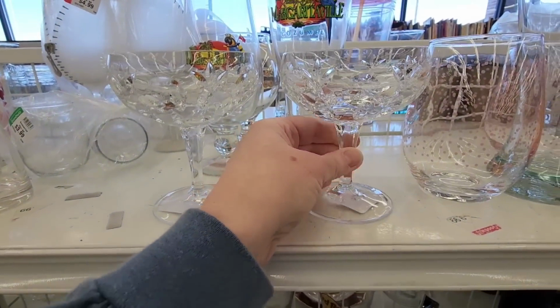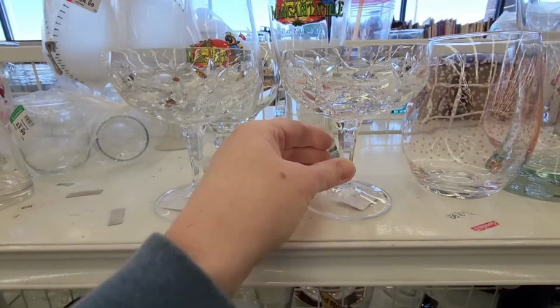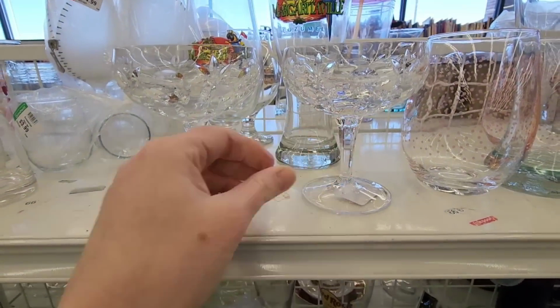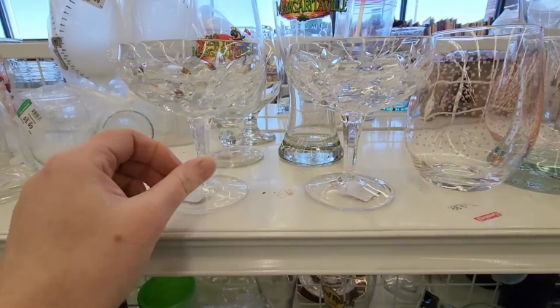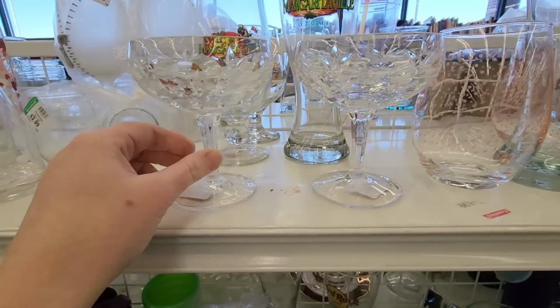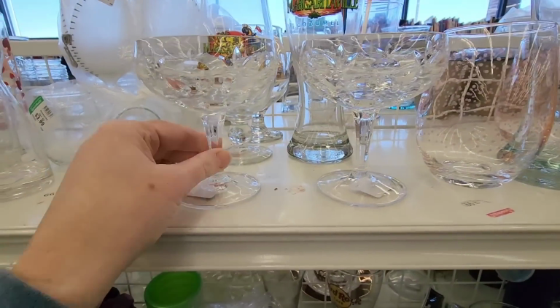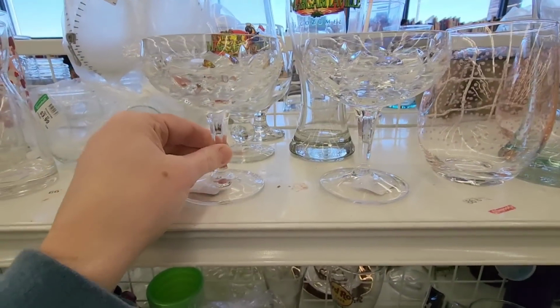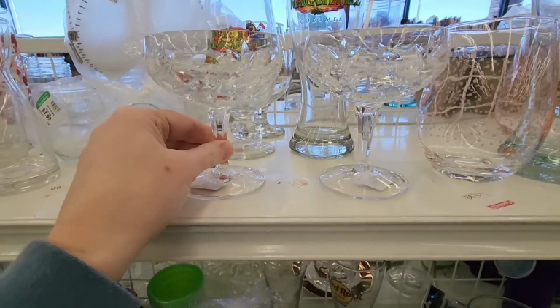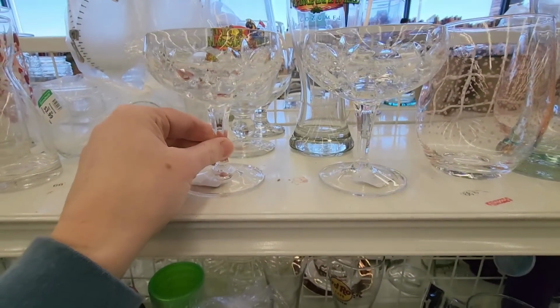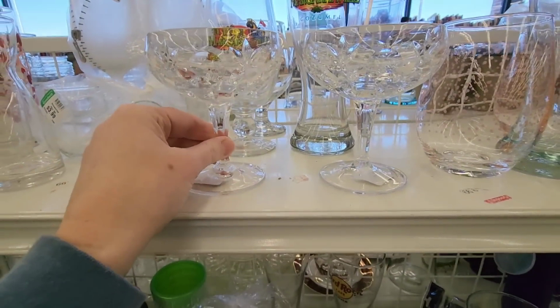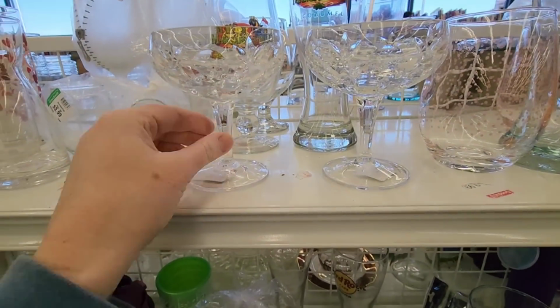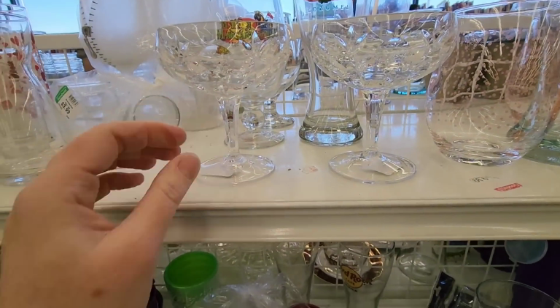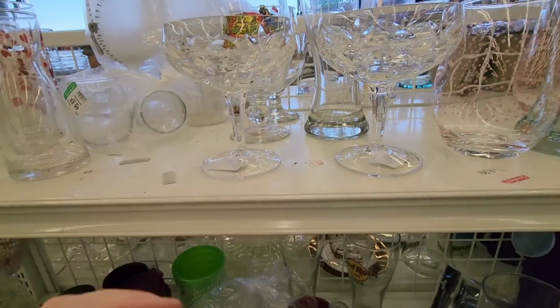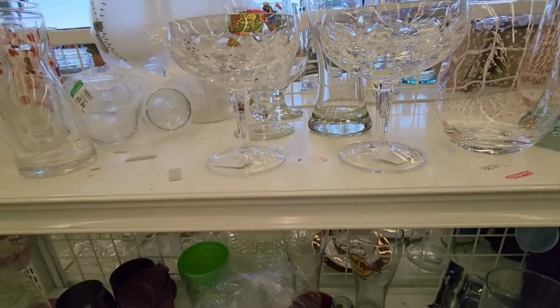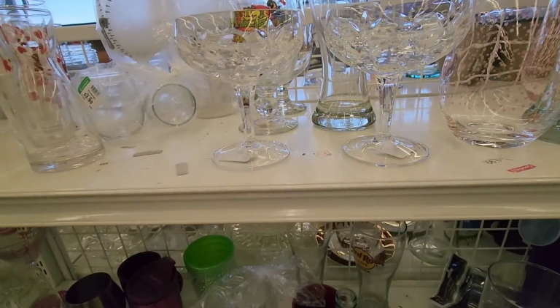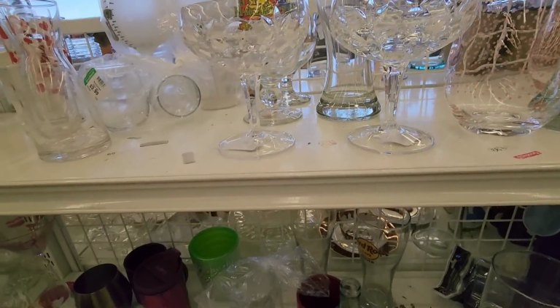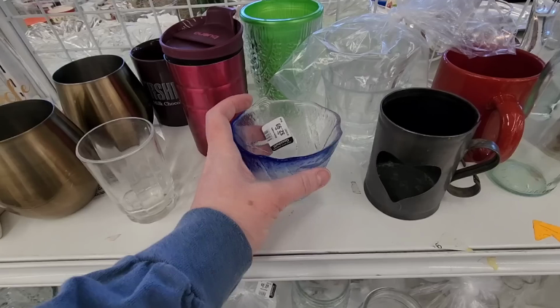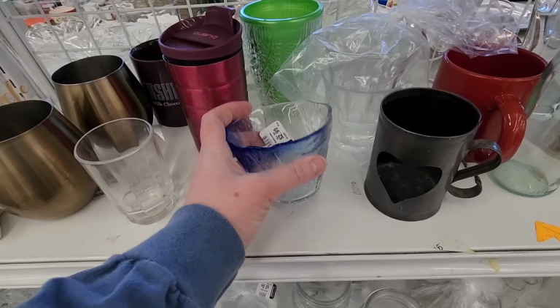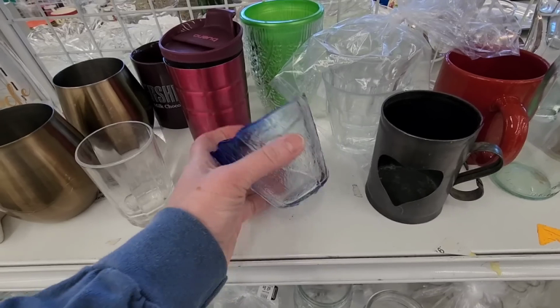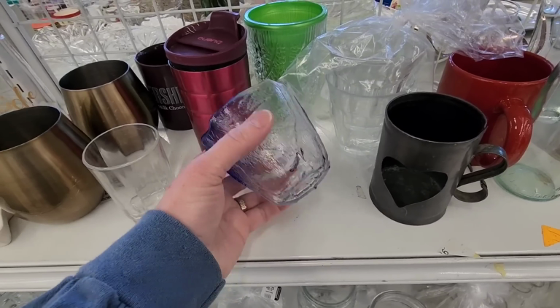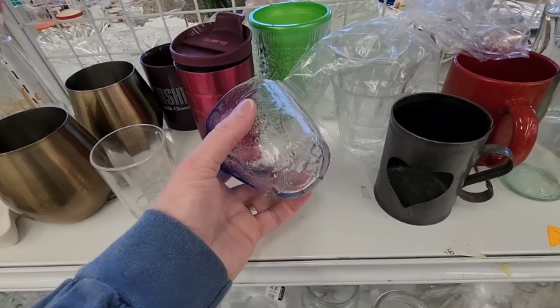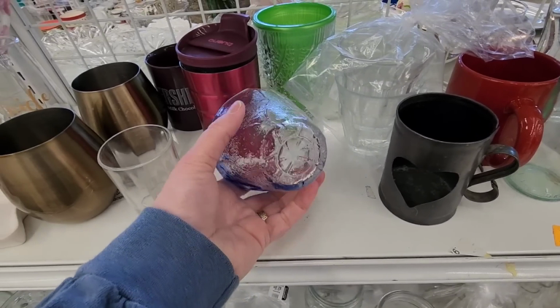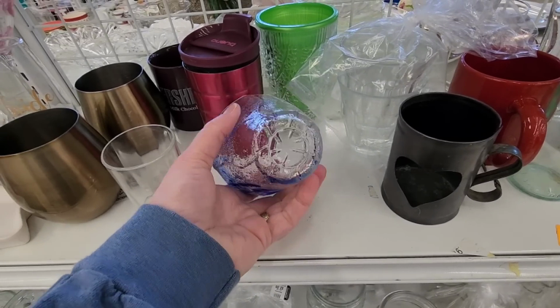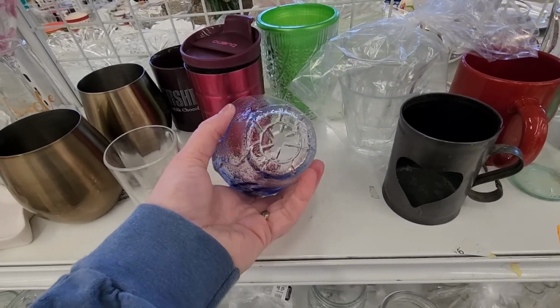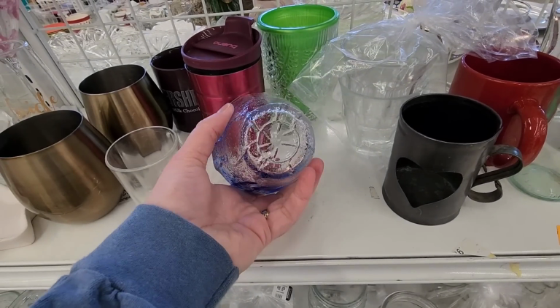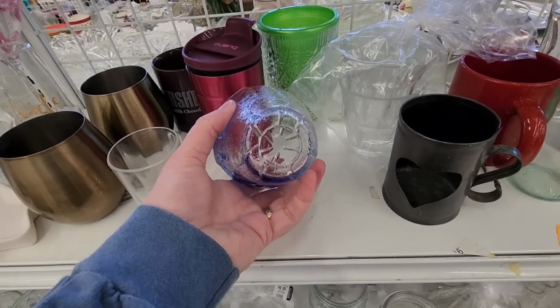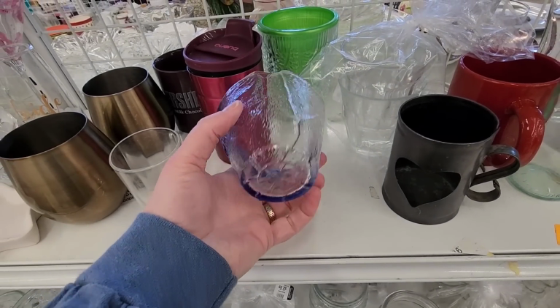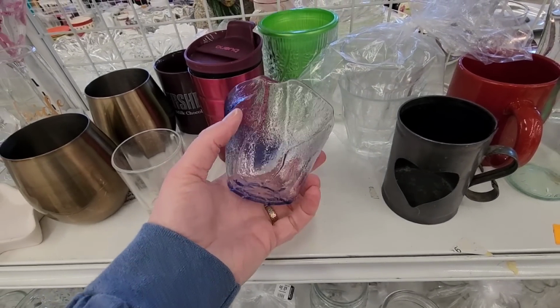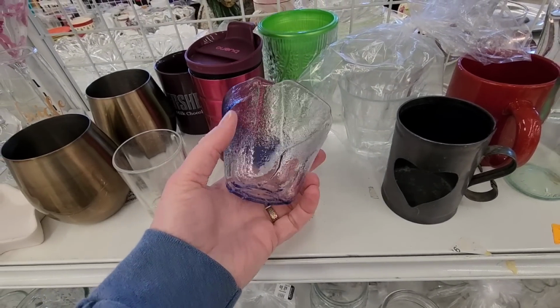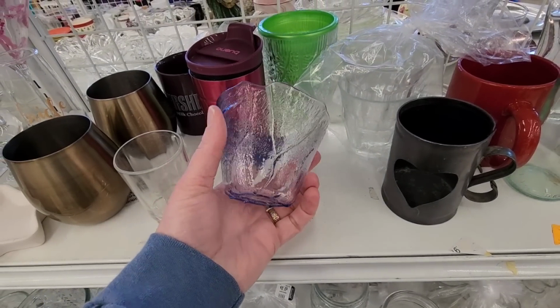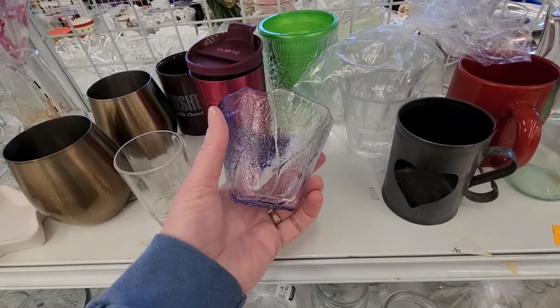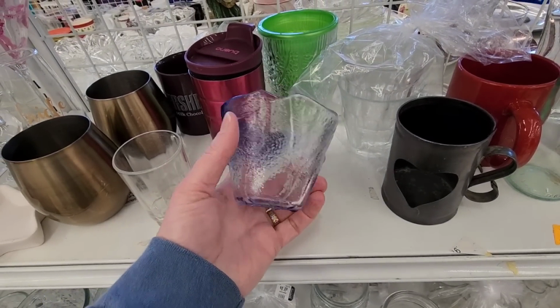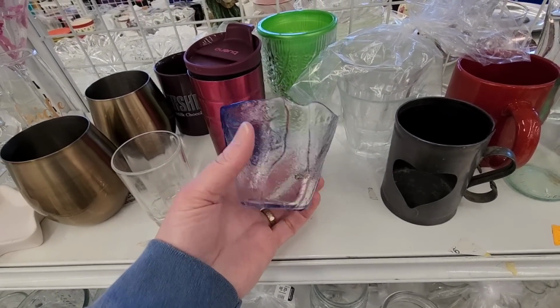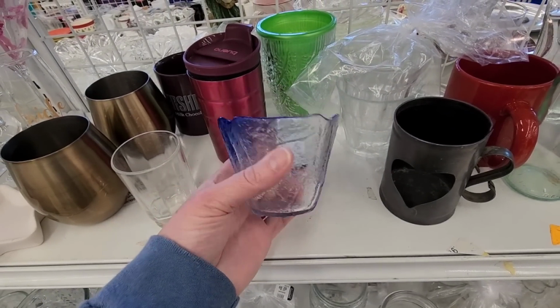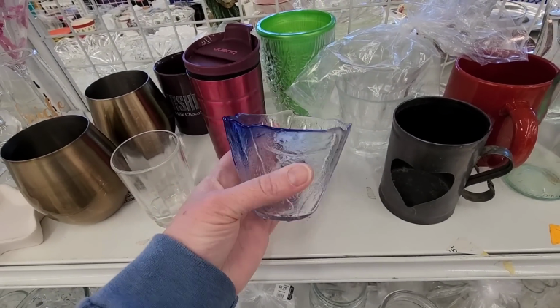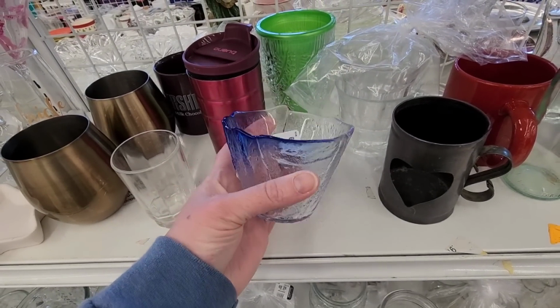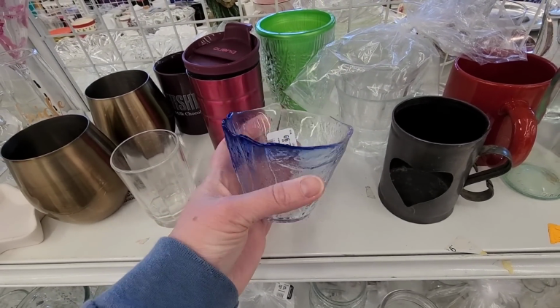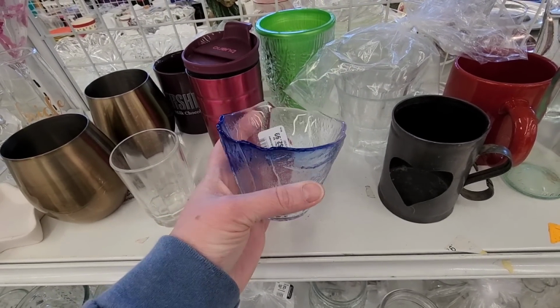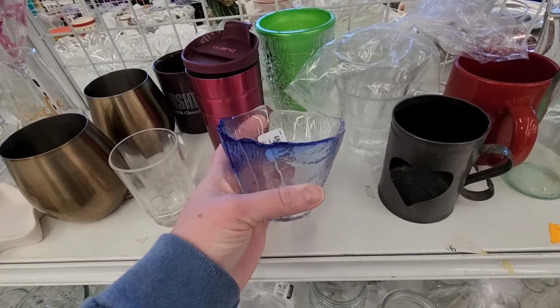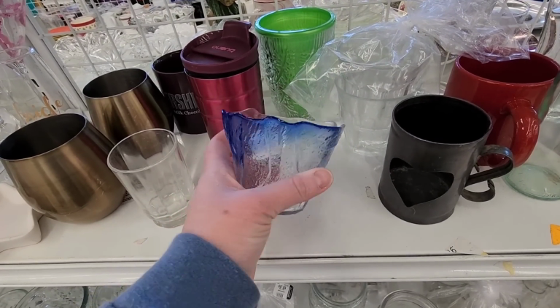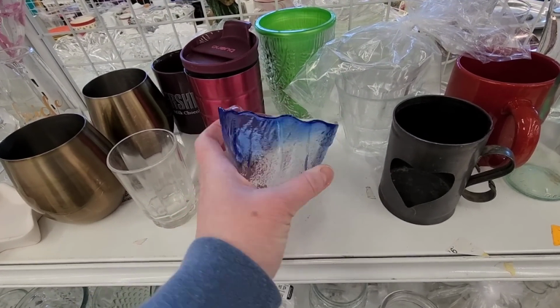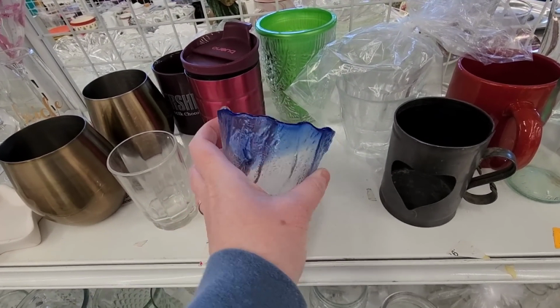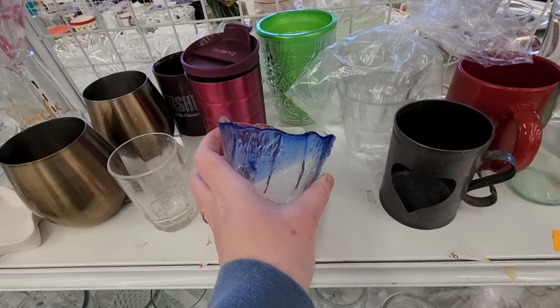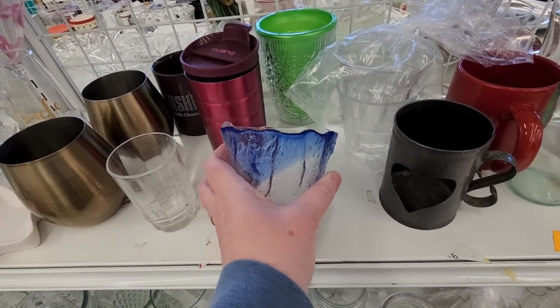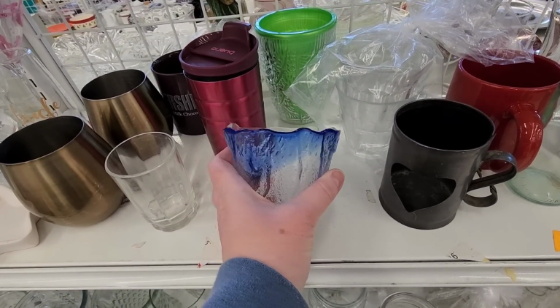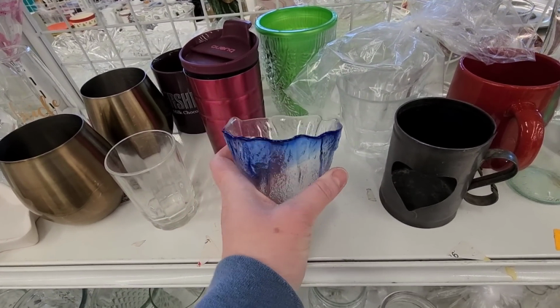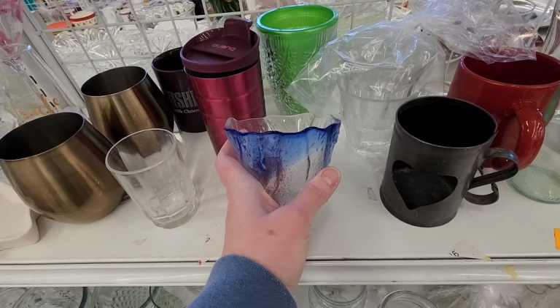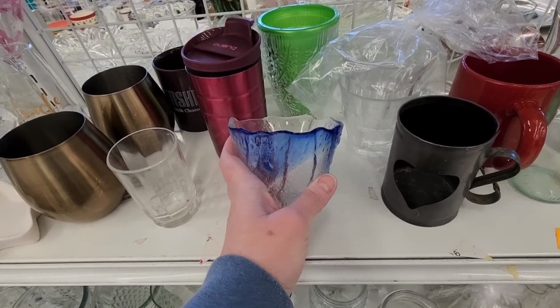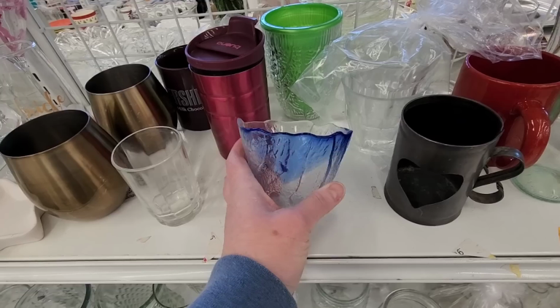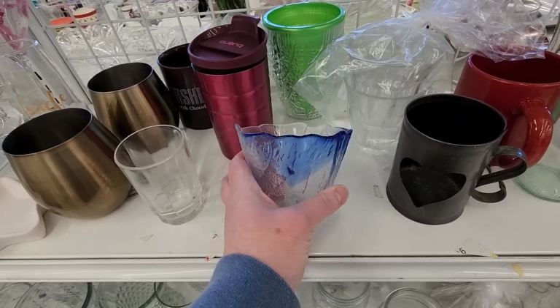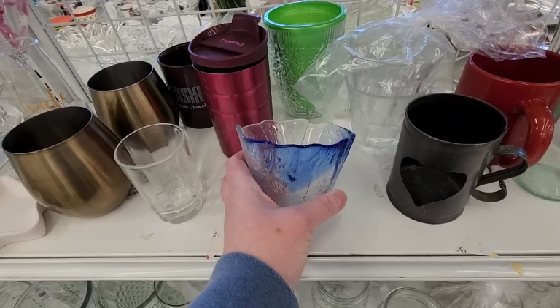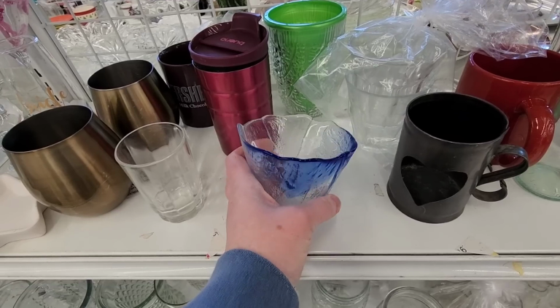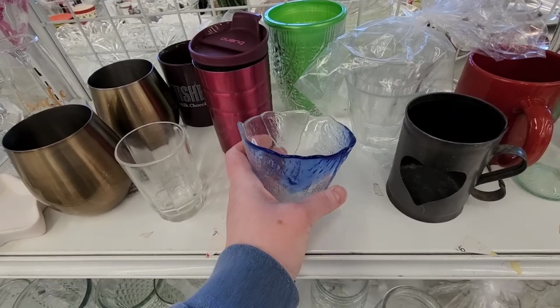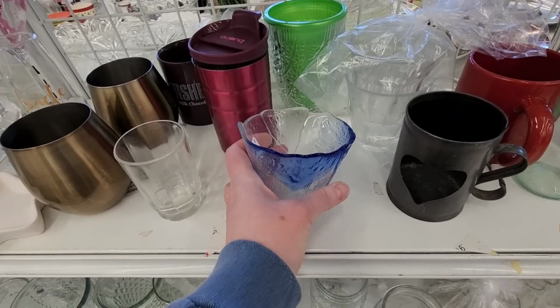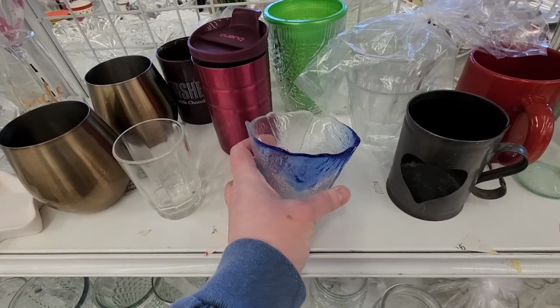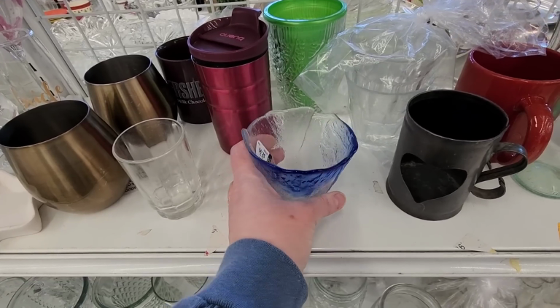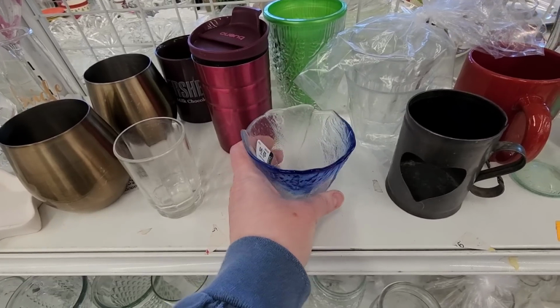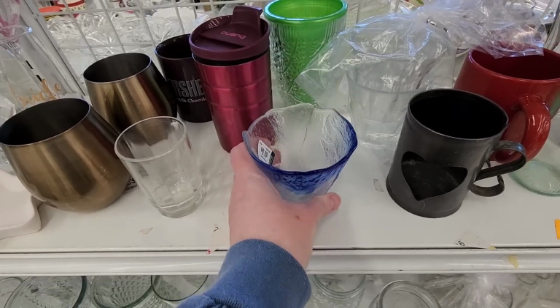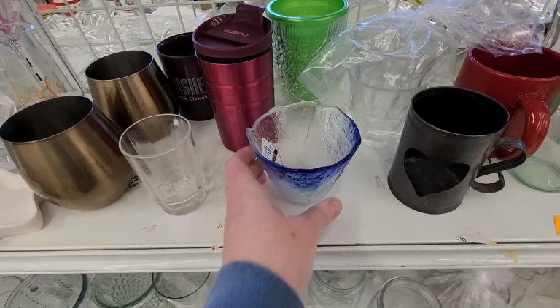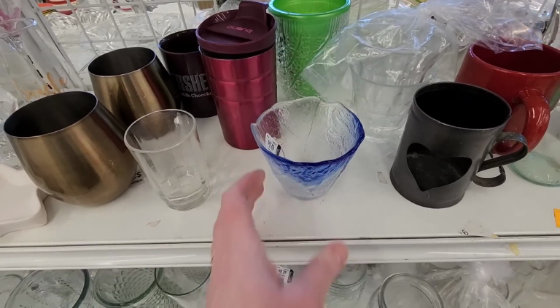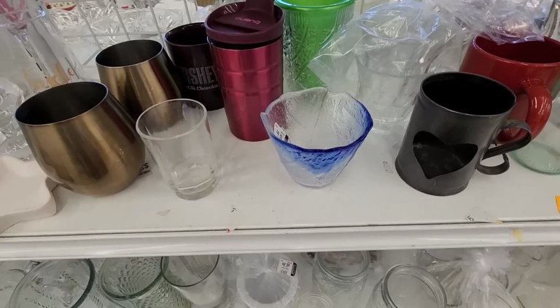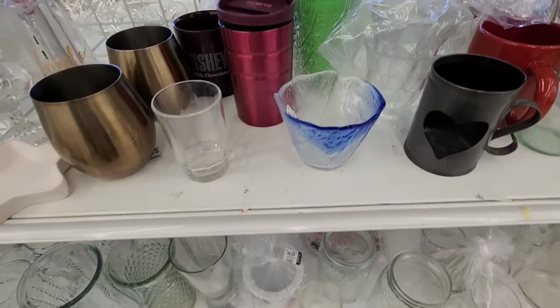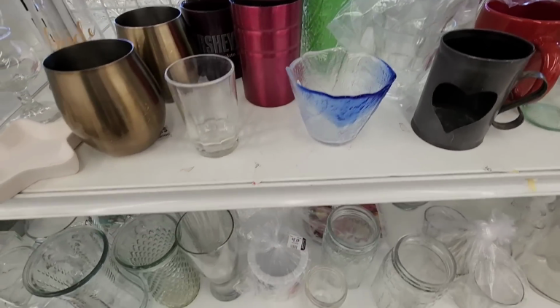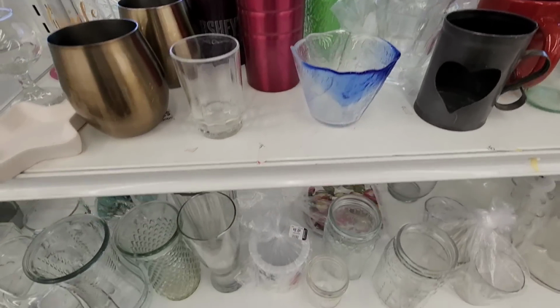There were these really pretty champagne glasses — two of them, really nice shape — but I decided not to get those. Then I was checking out this blue glass, seeing if it was anybody special. It was pretty.